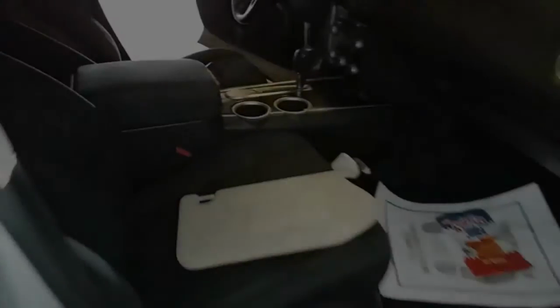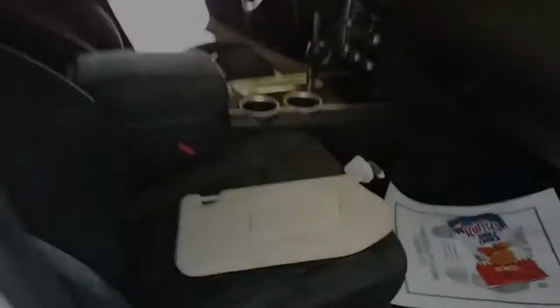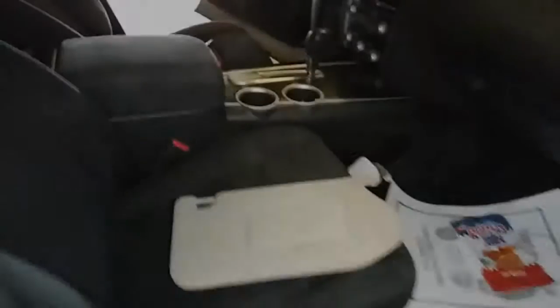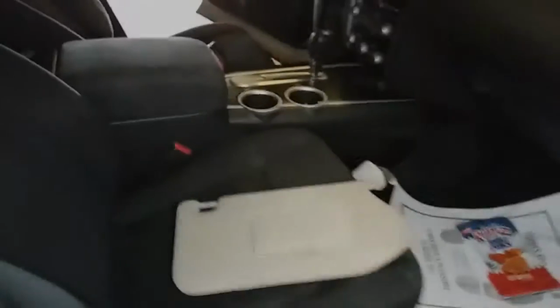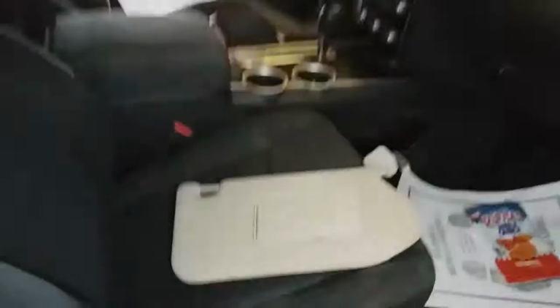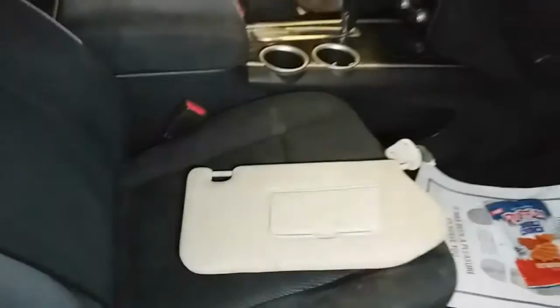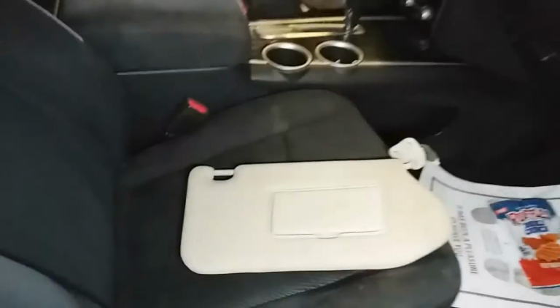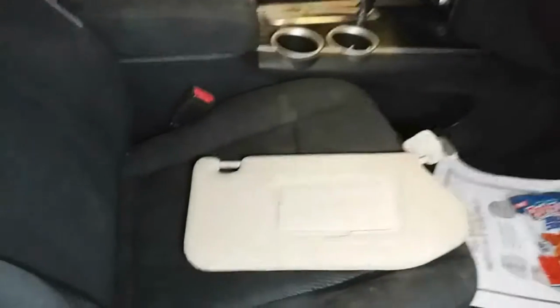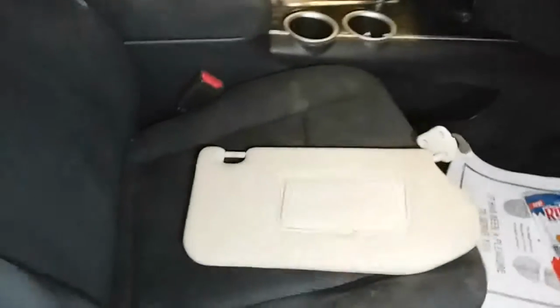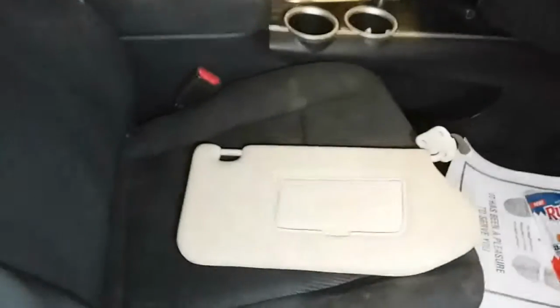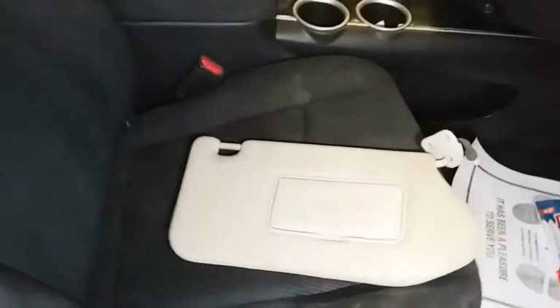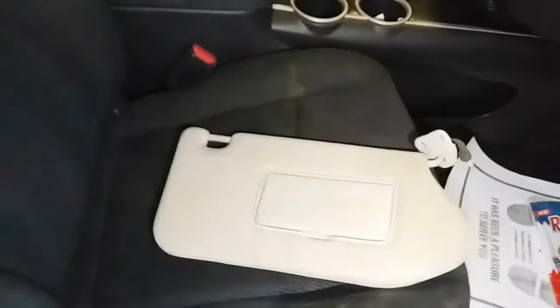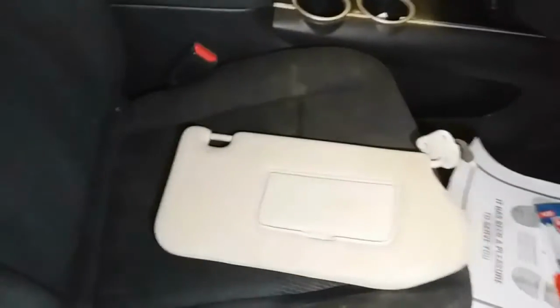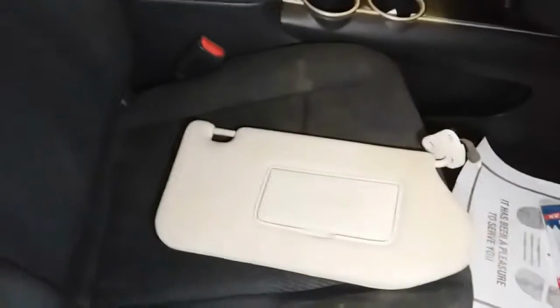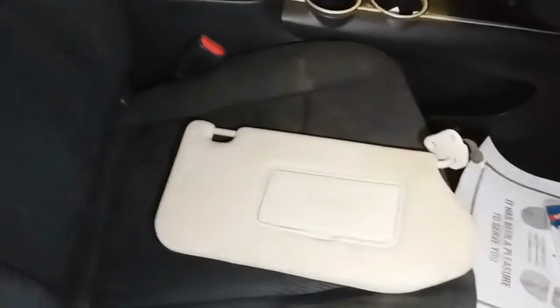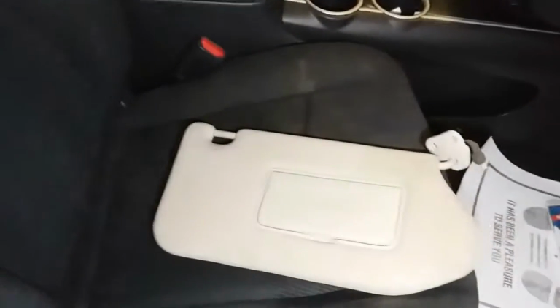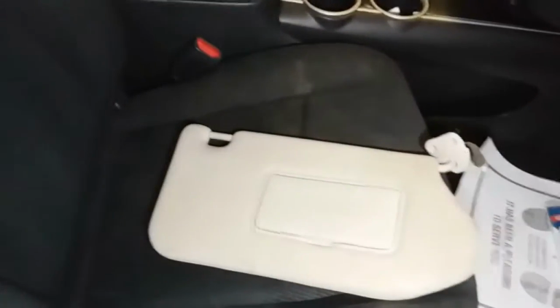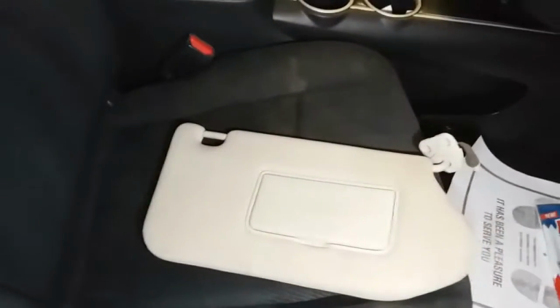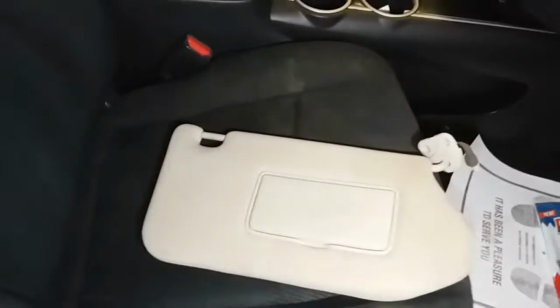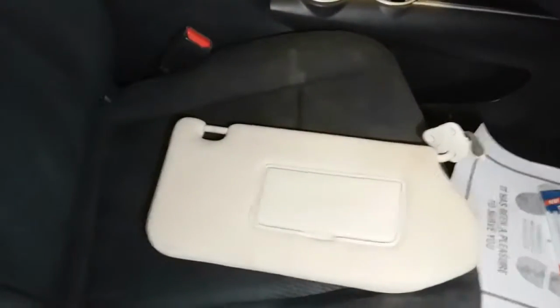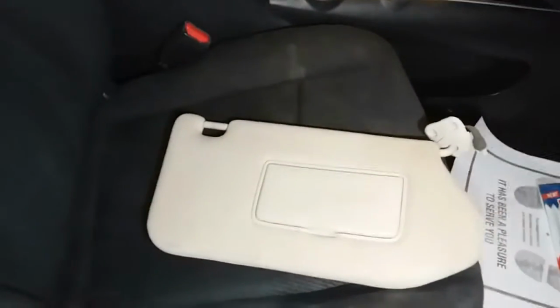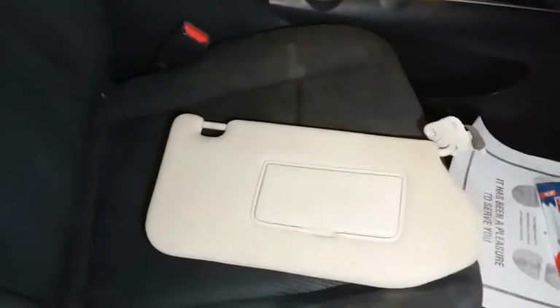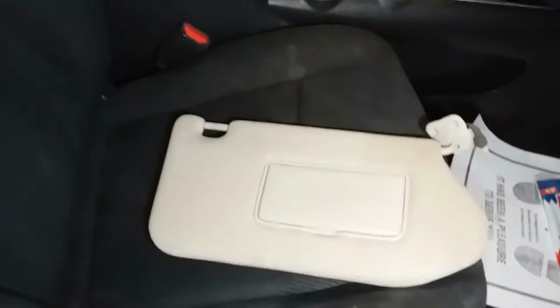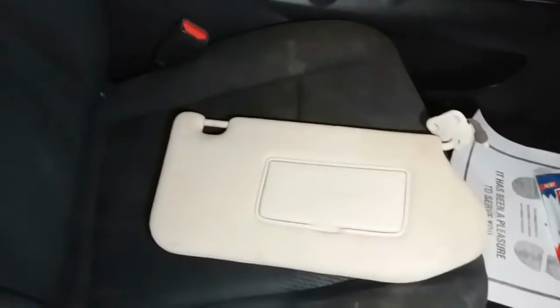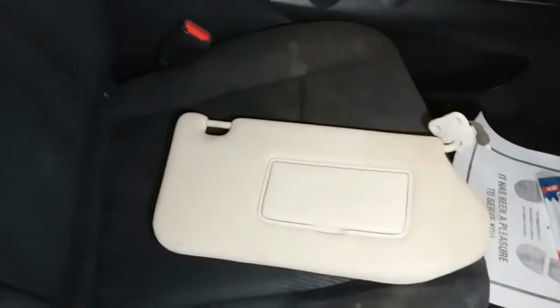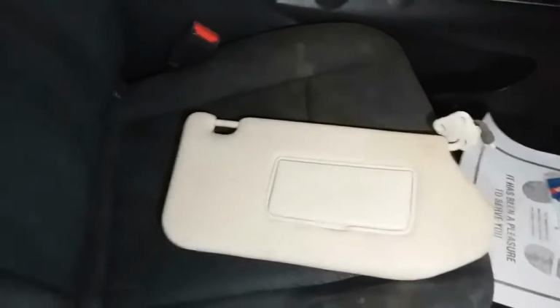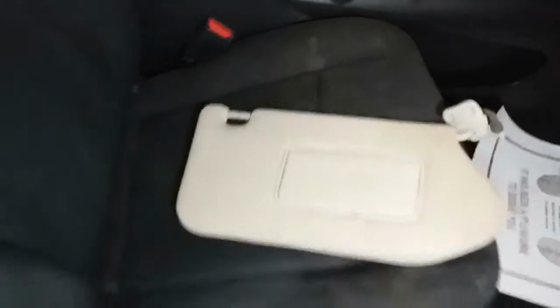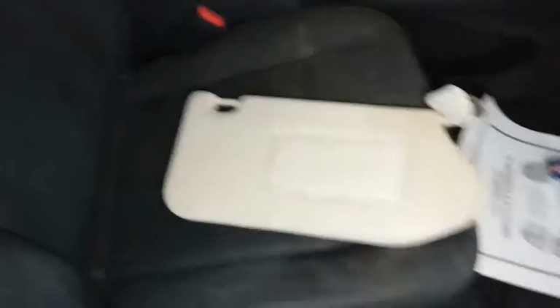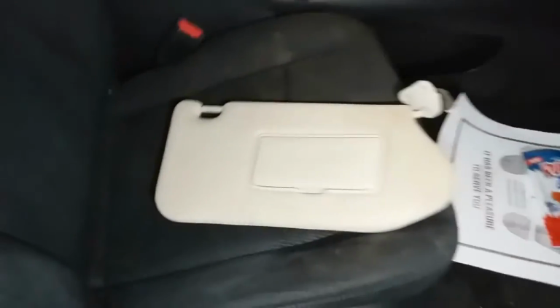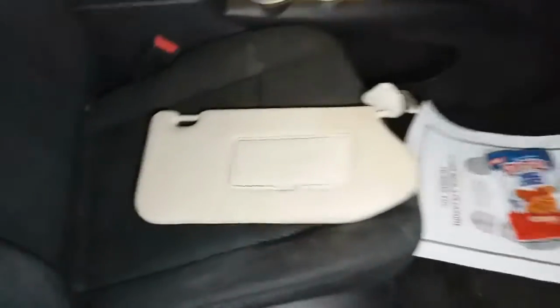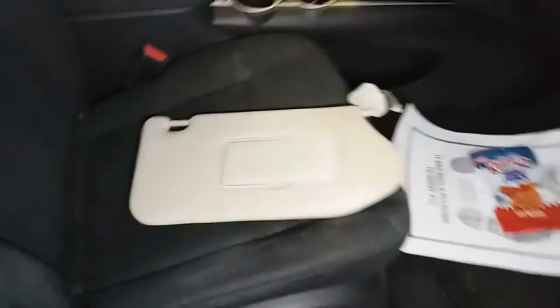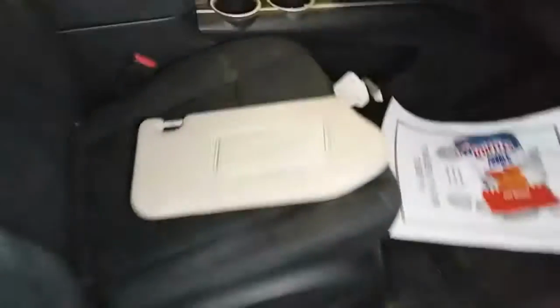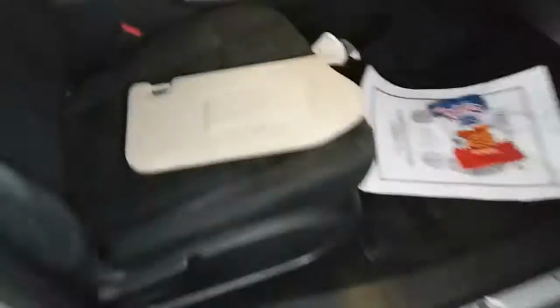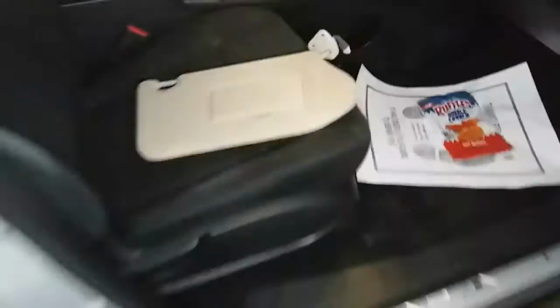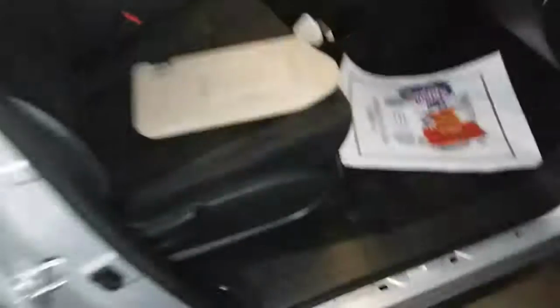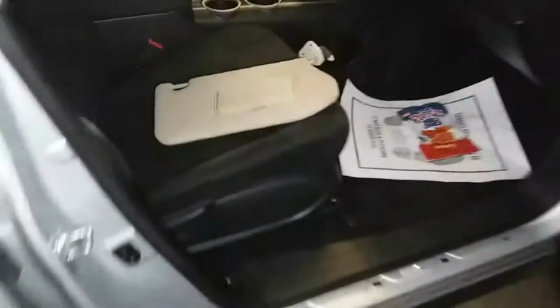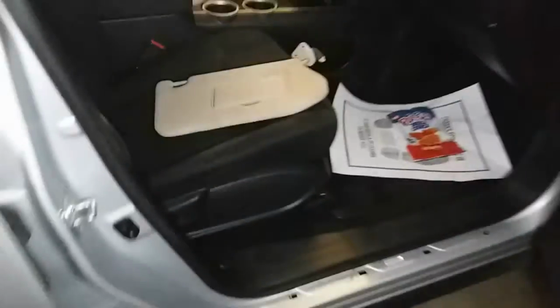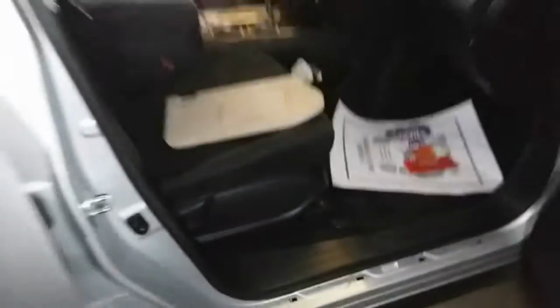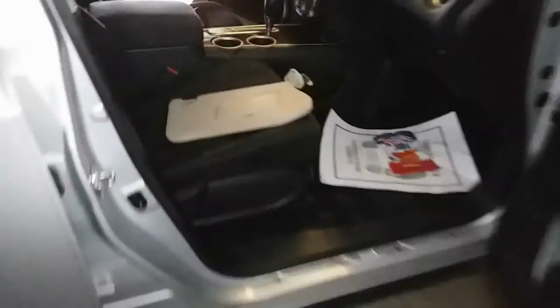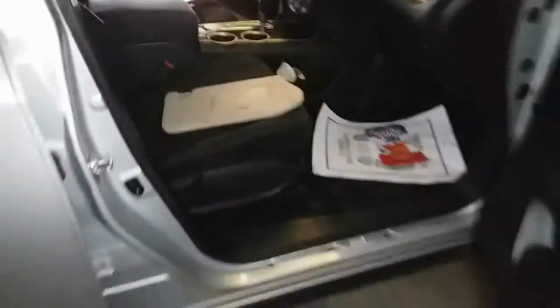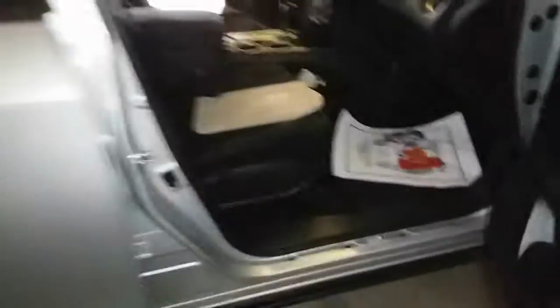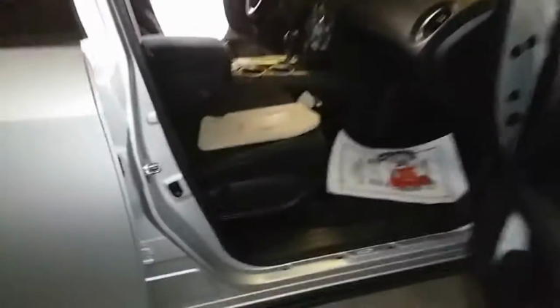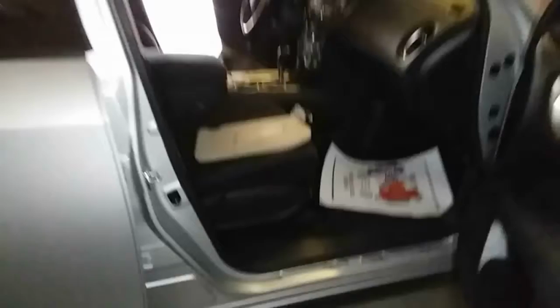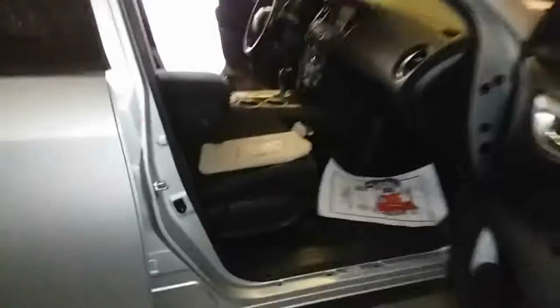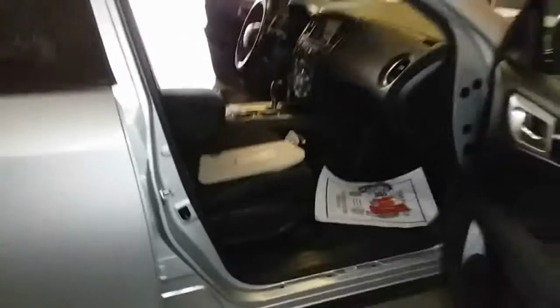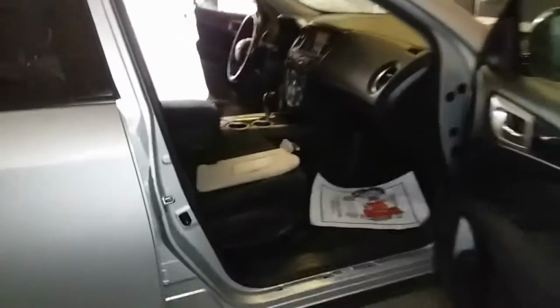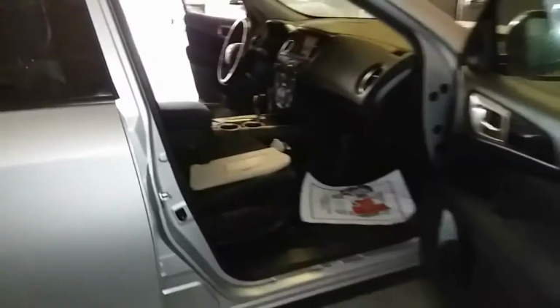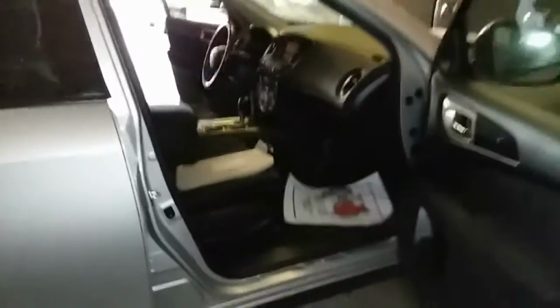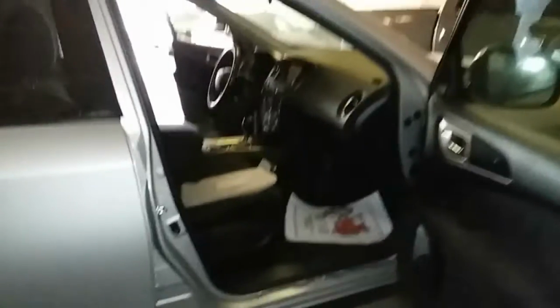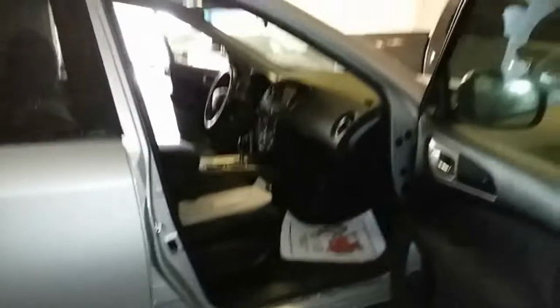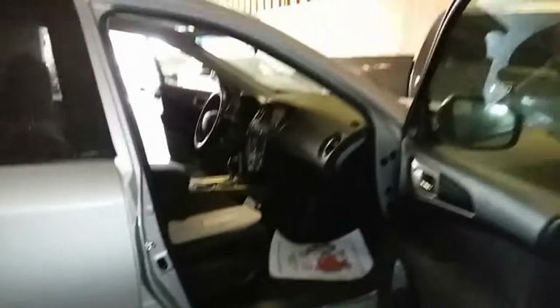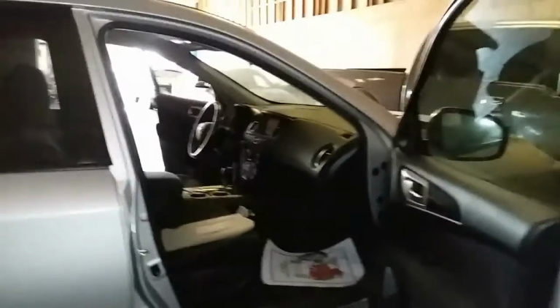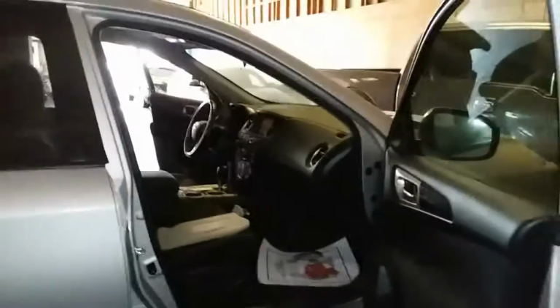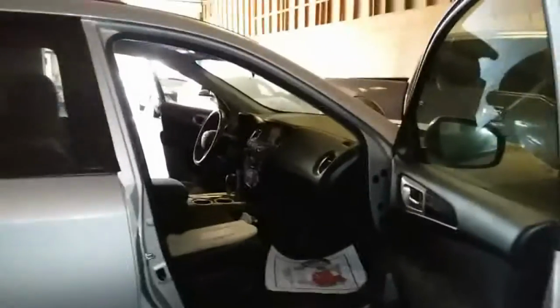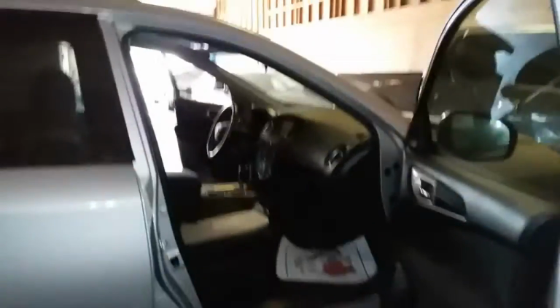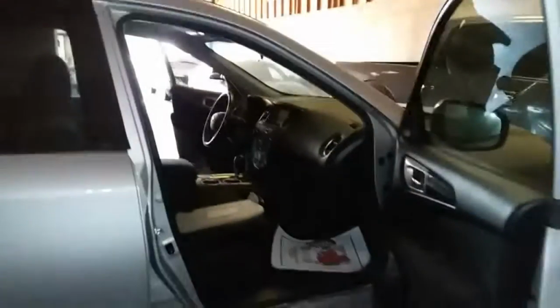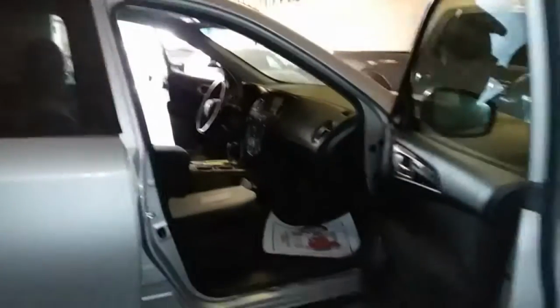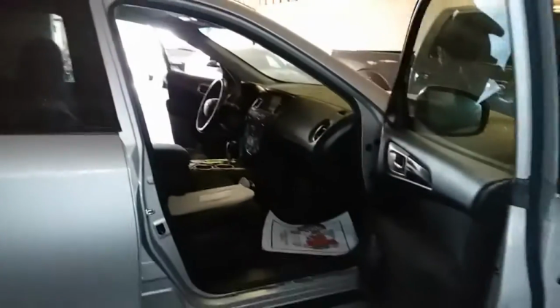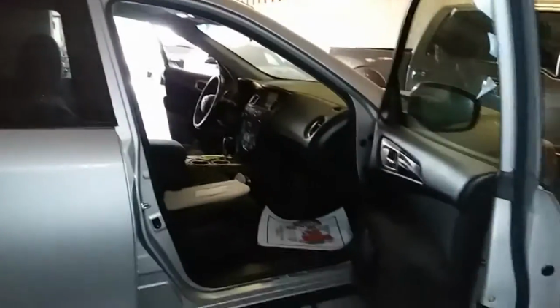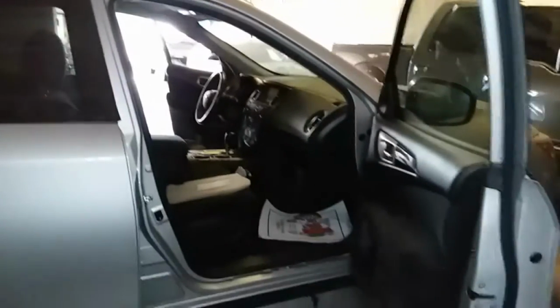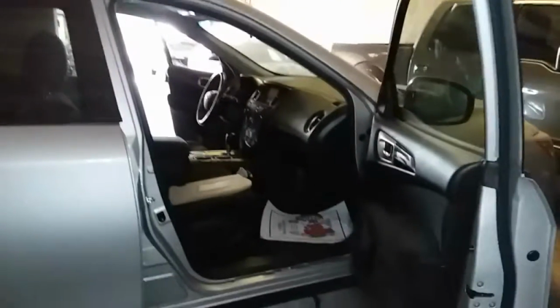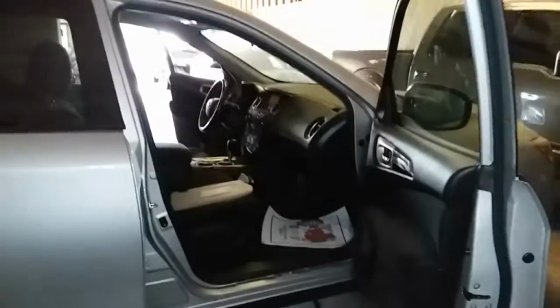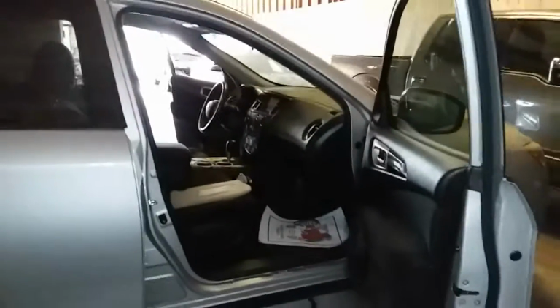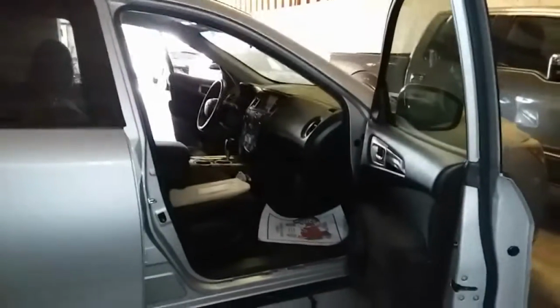Today we're going to install the passenger visor on a 2013 Nissan Pathfinder.